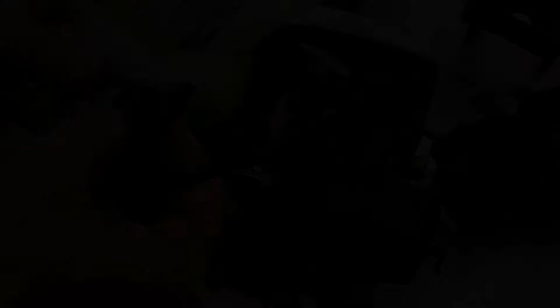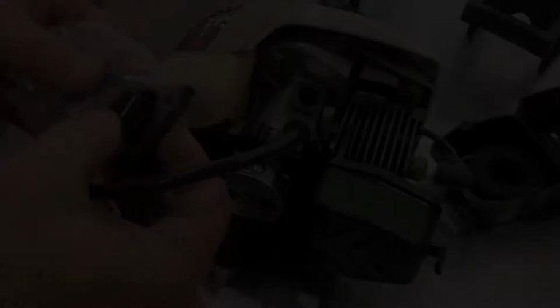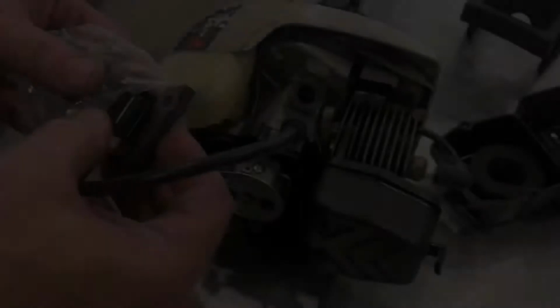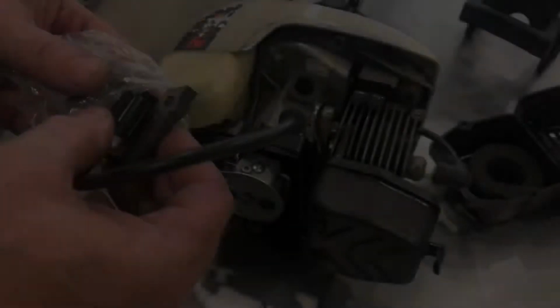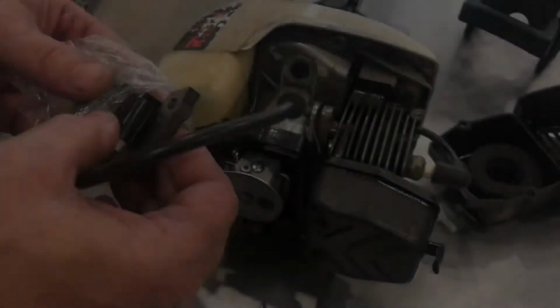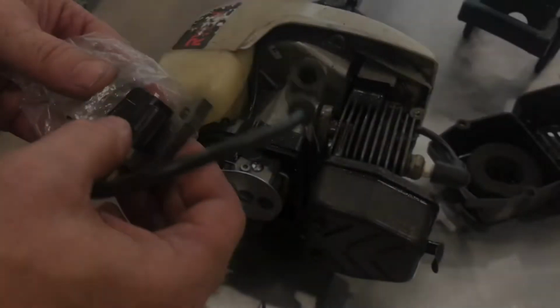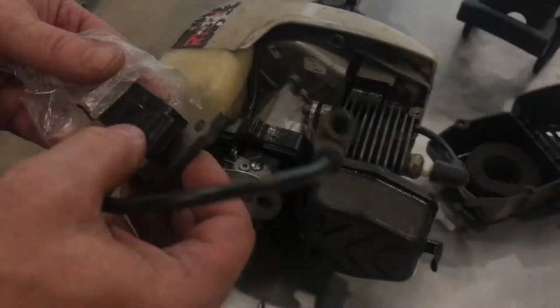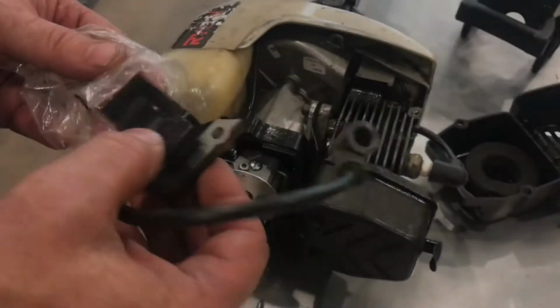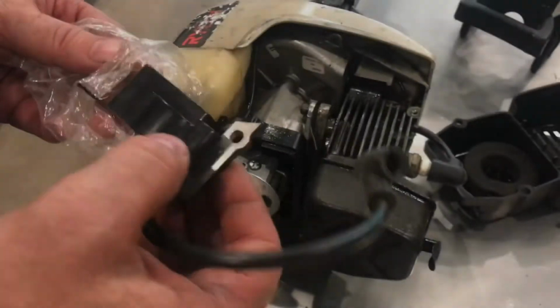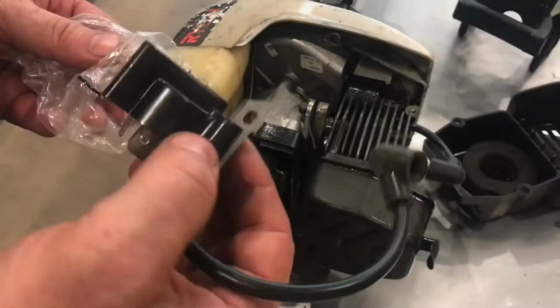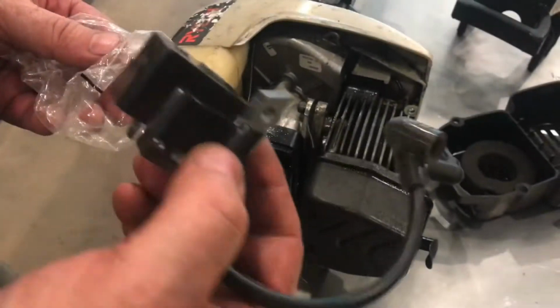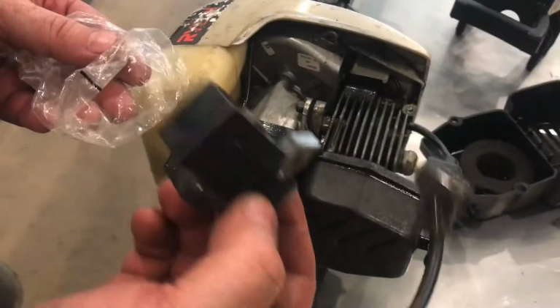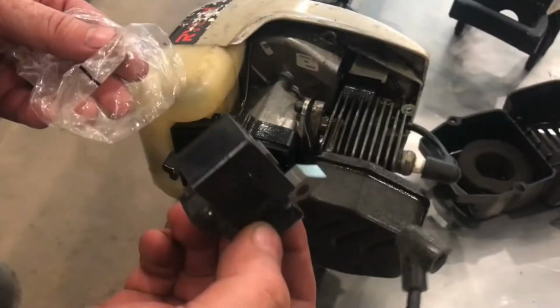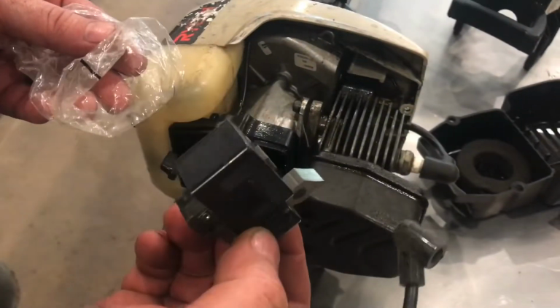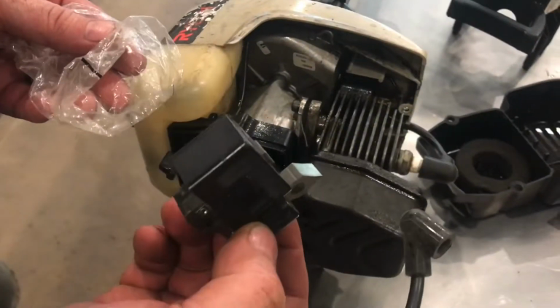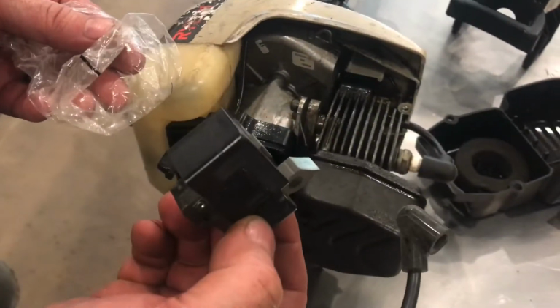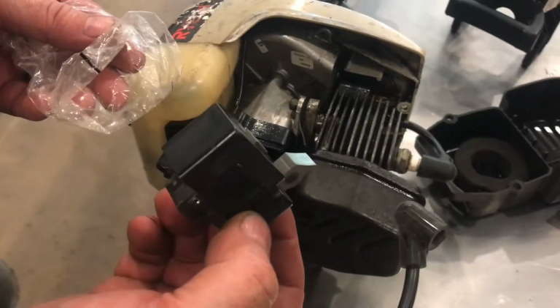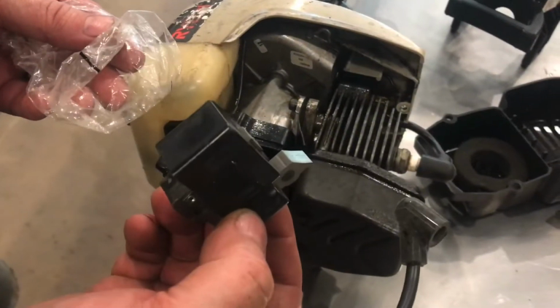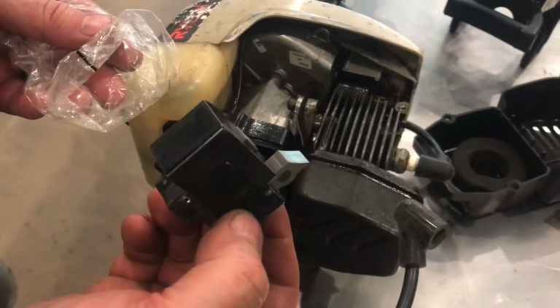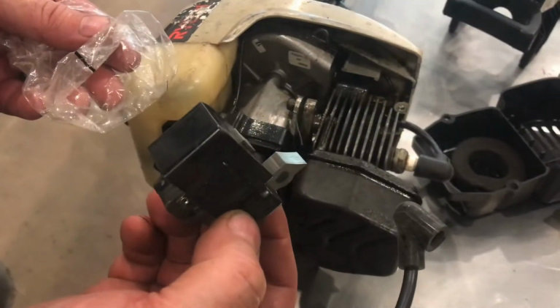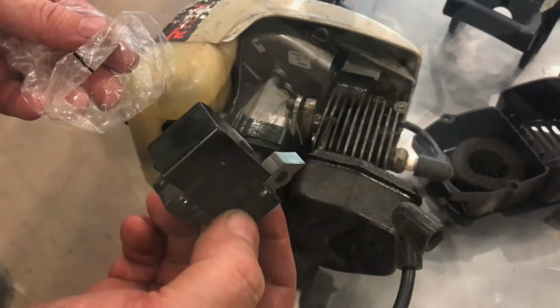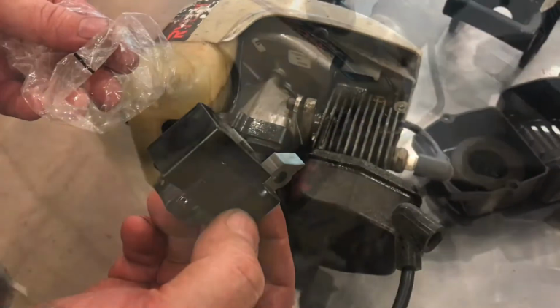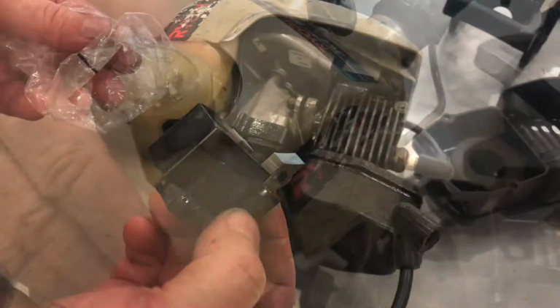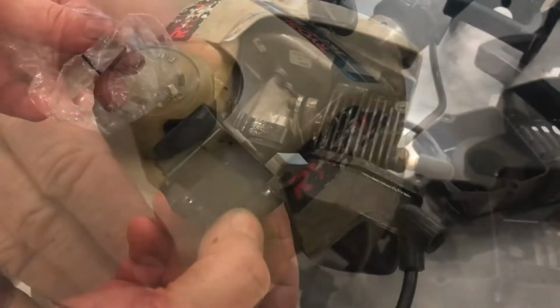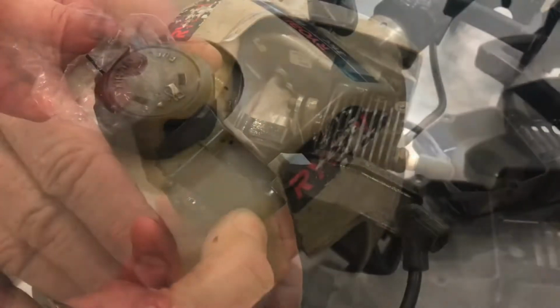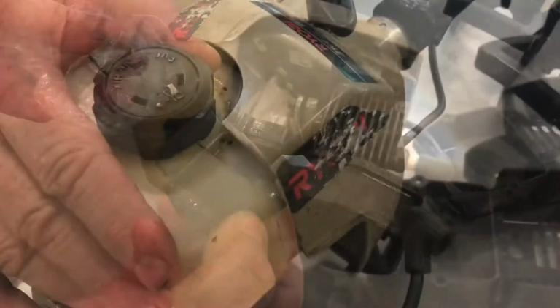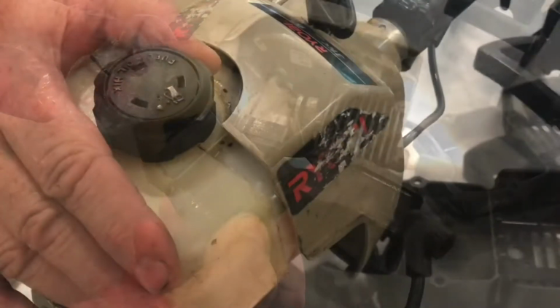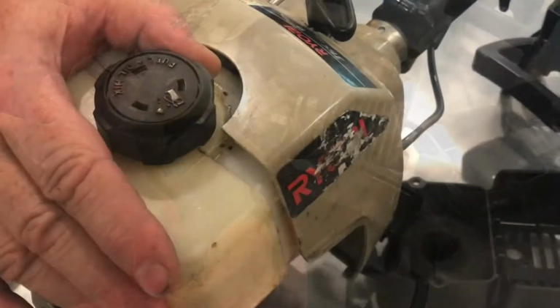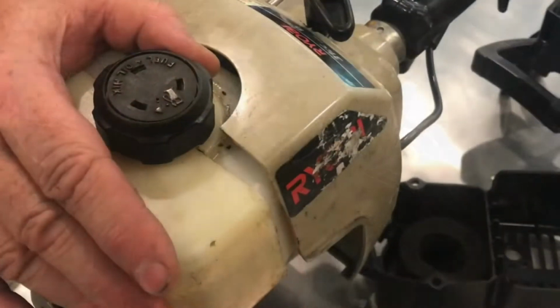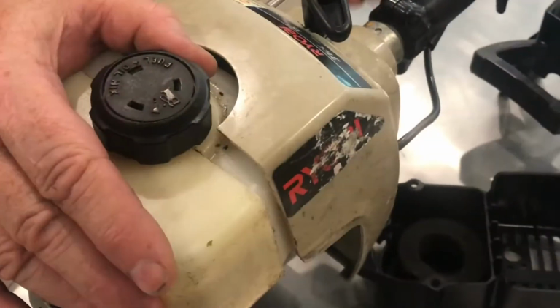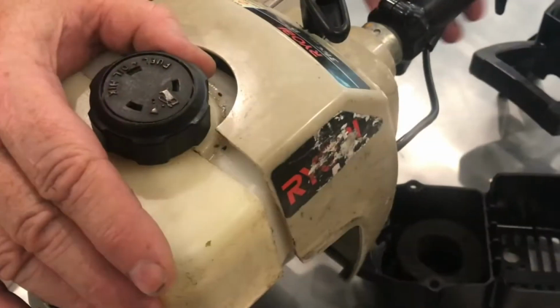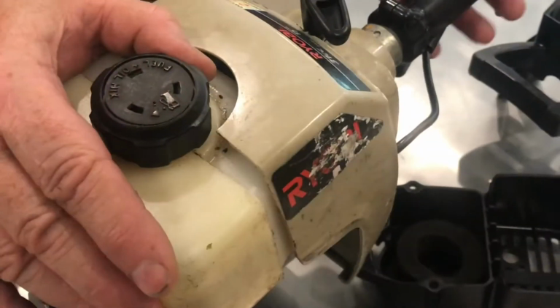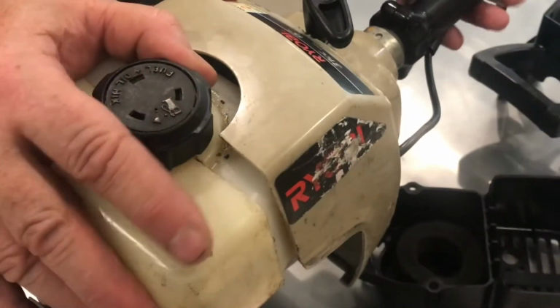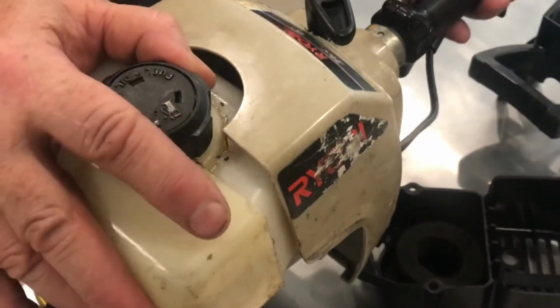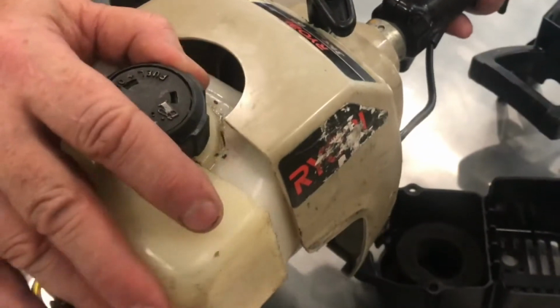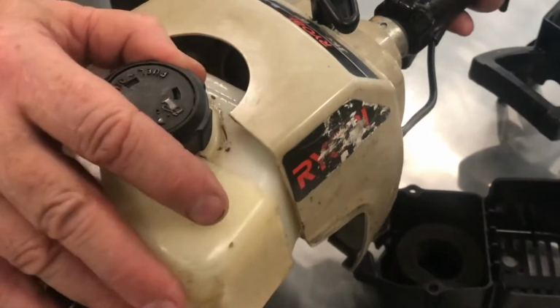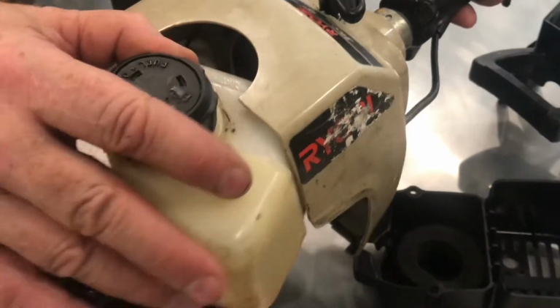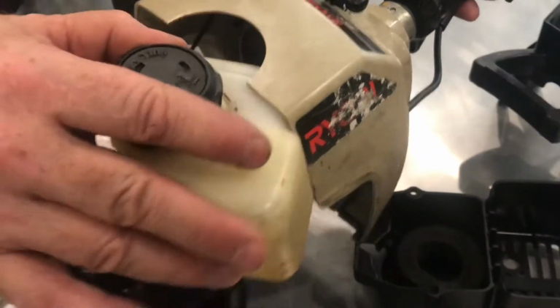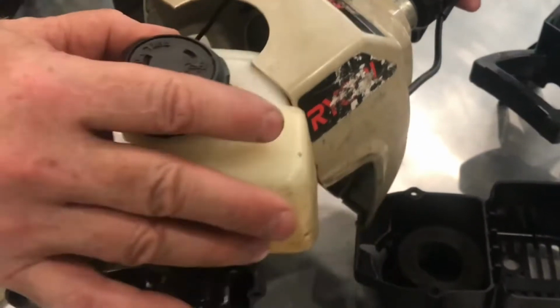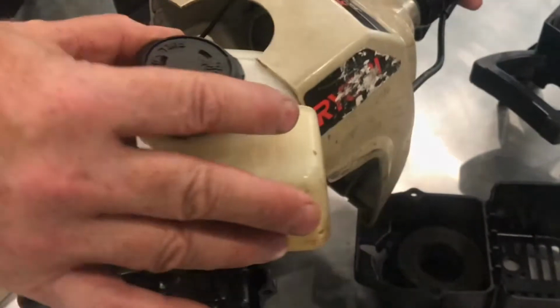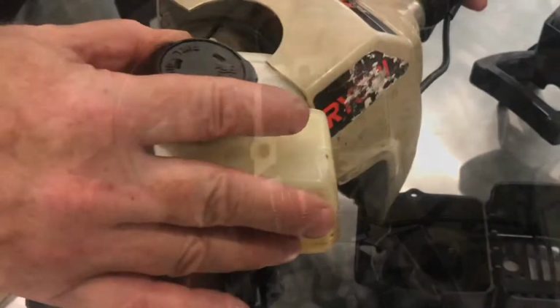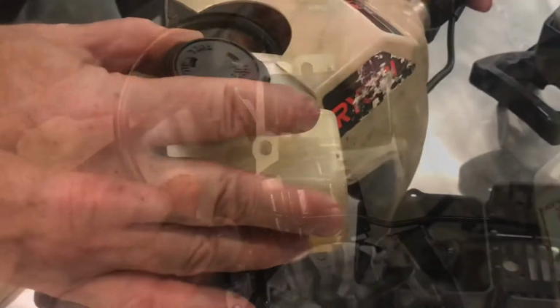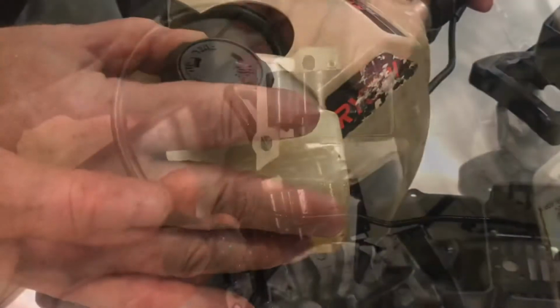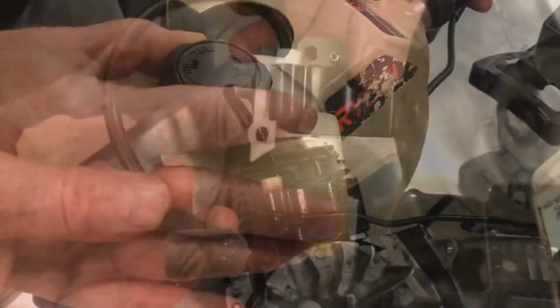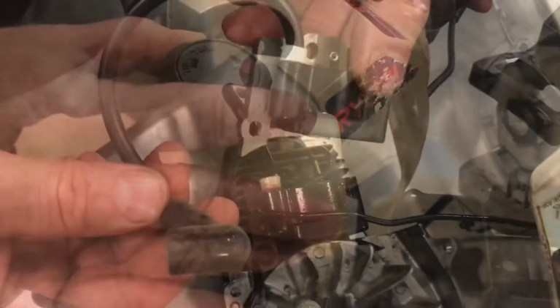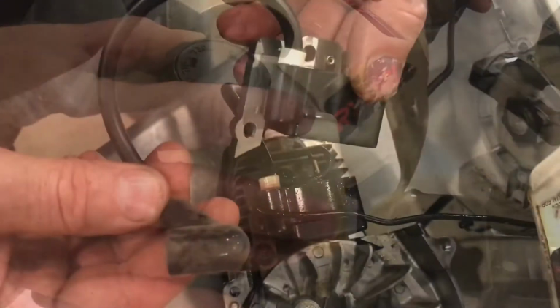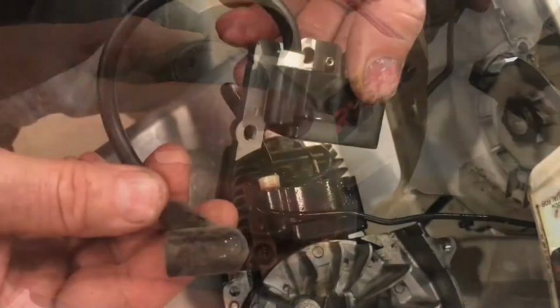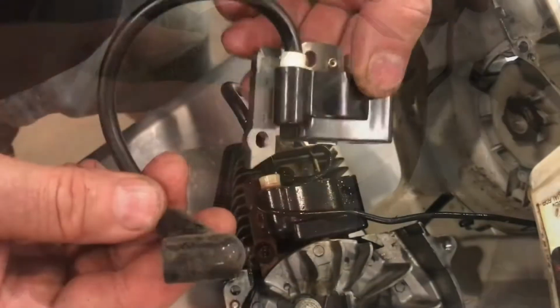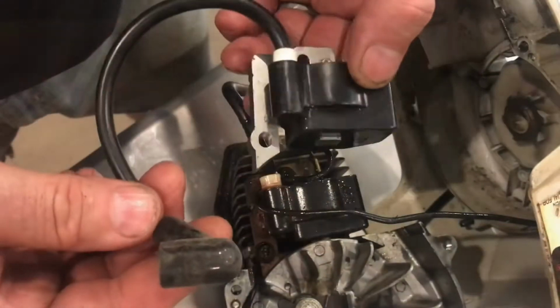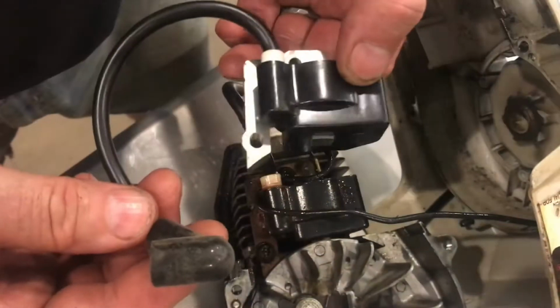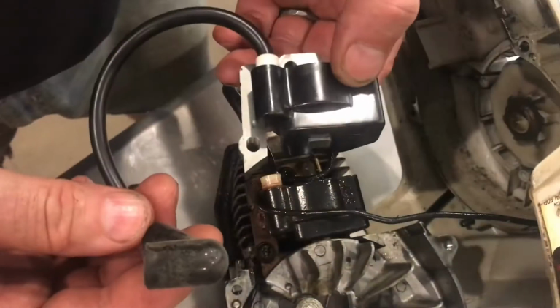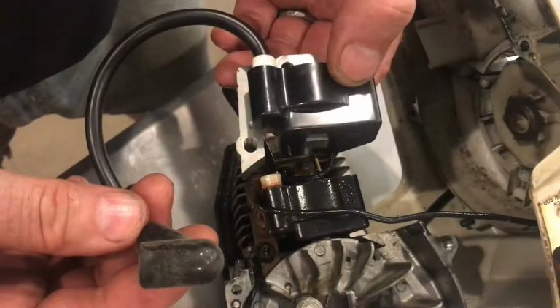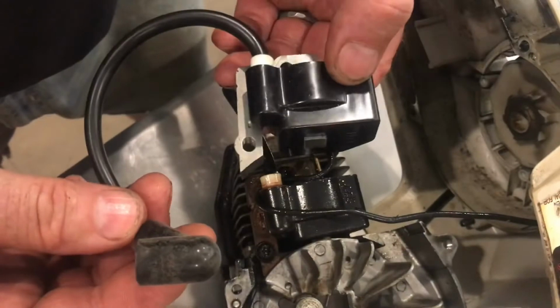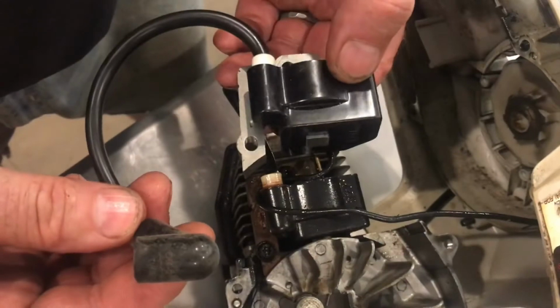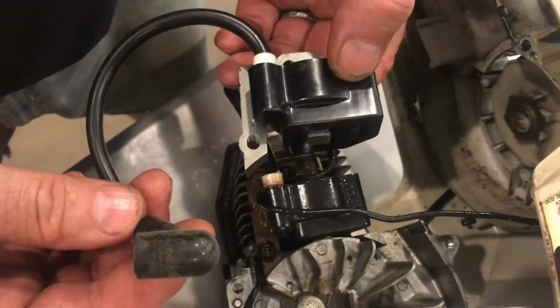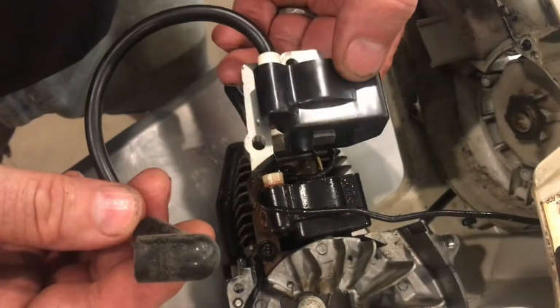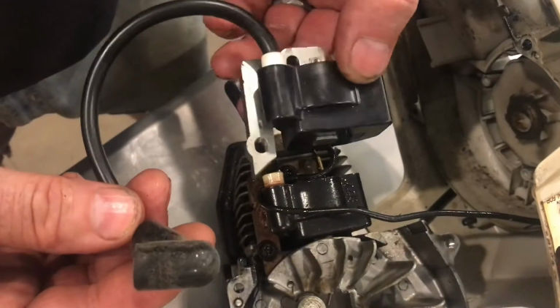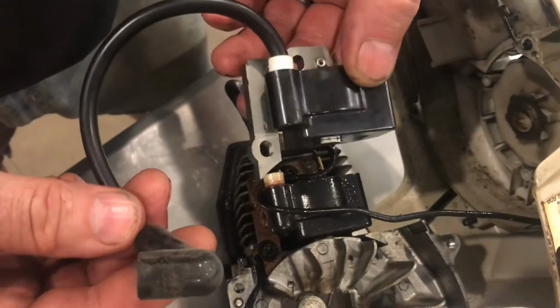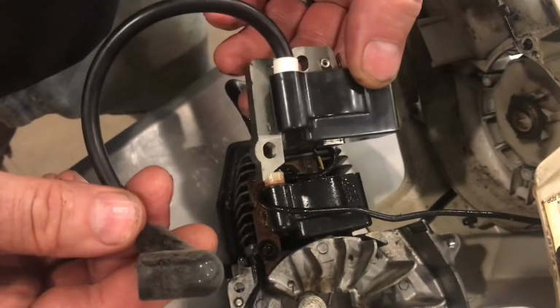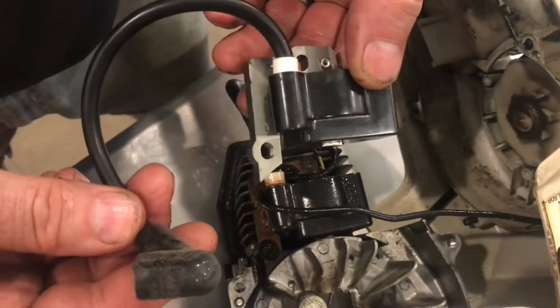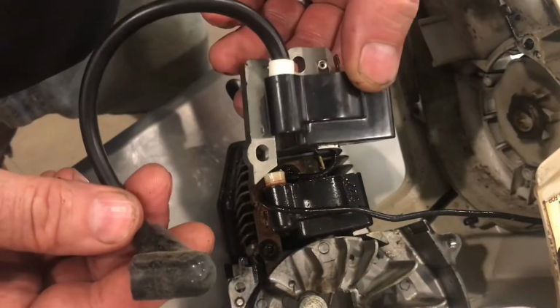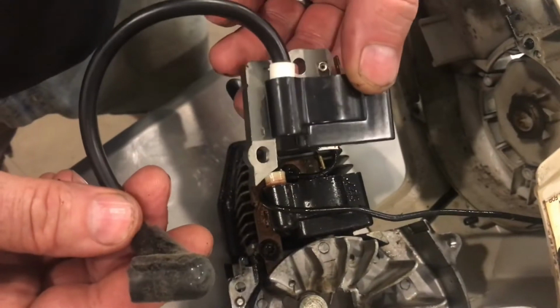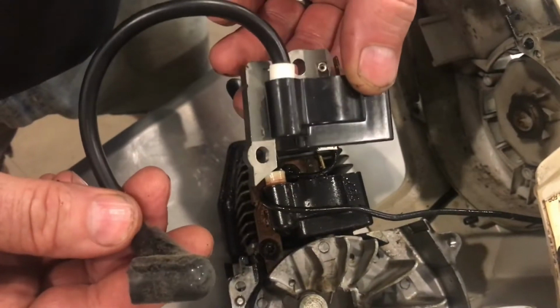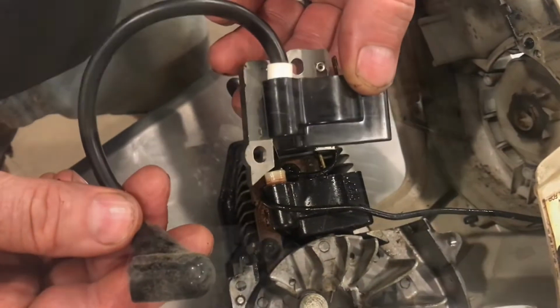We'll put in a brand new ignition coil. We'll pull away the engine and compare the ignition coil — they're the same.